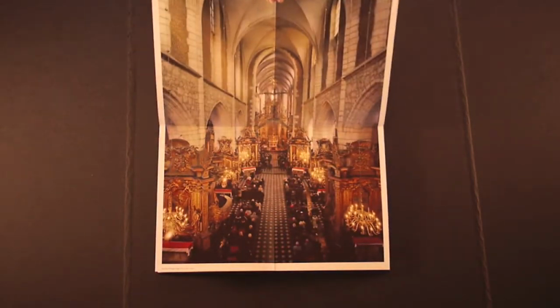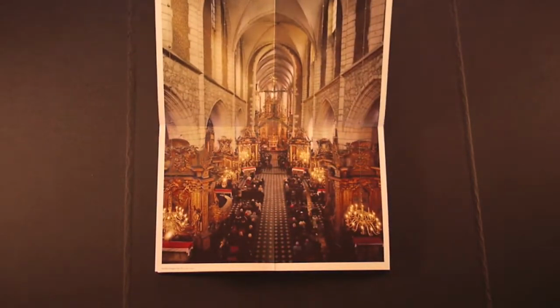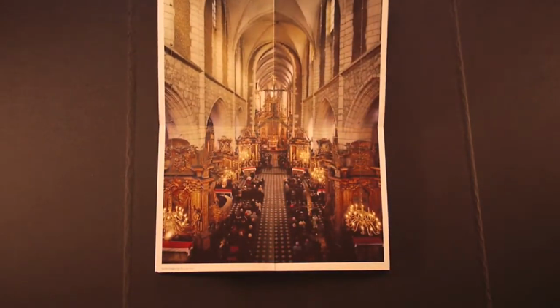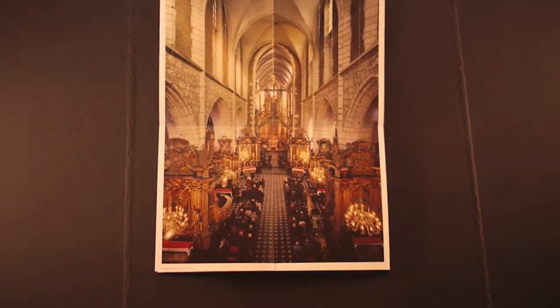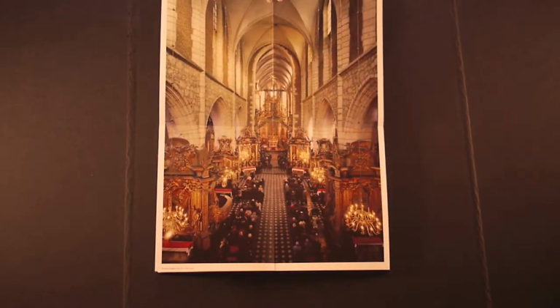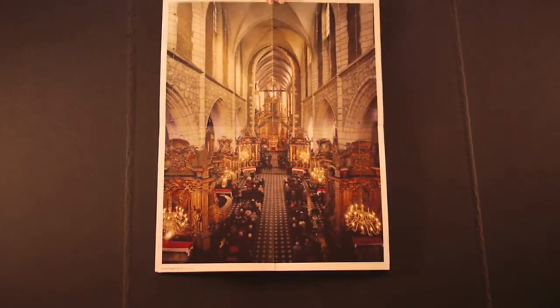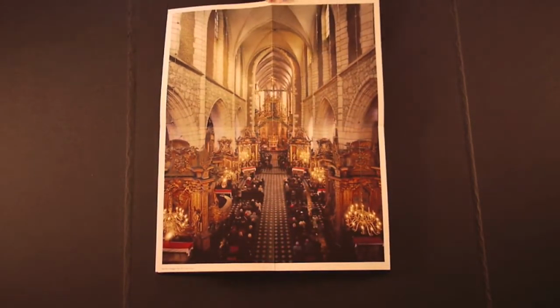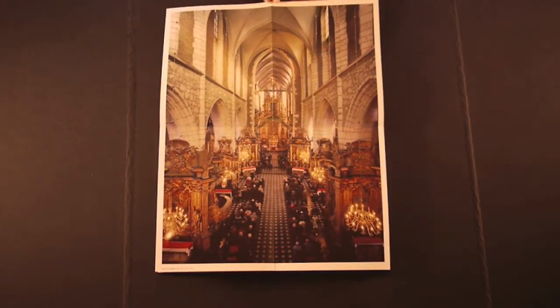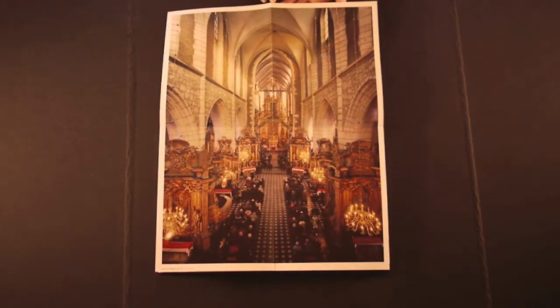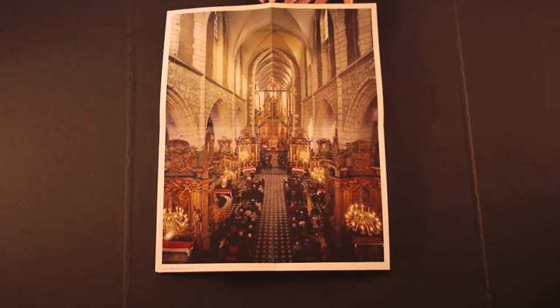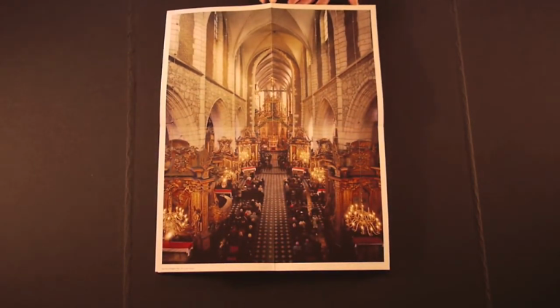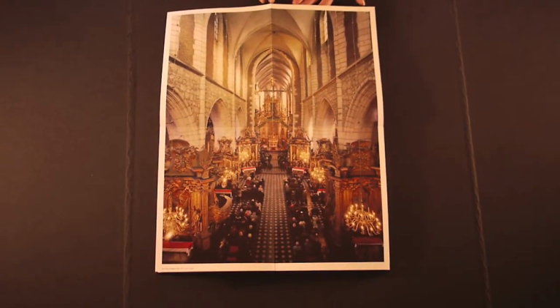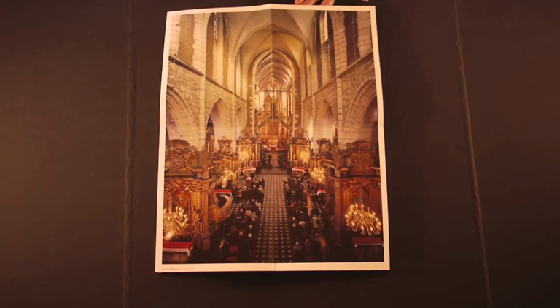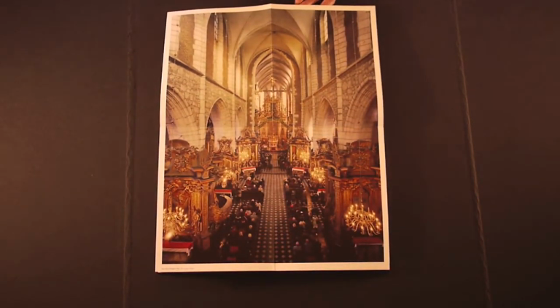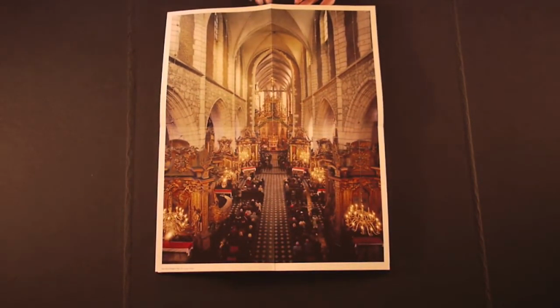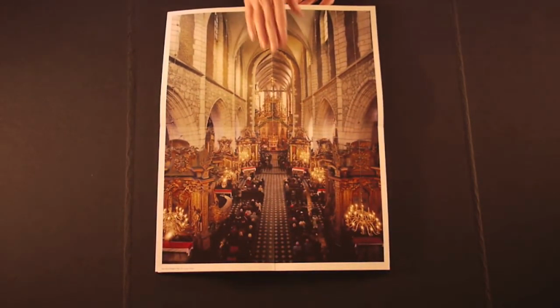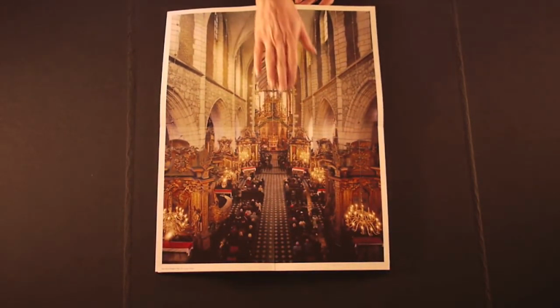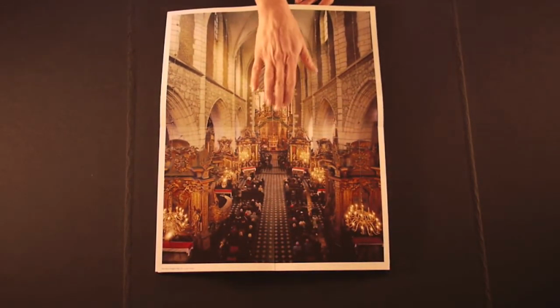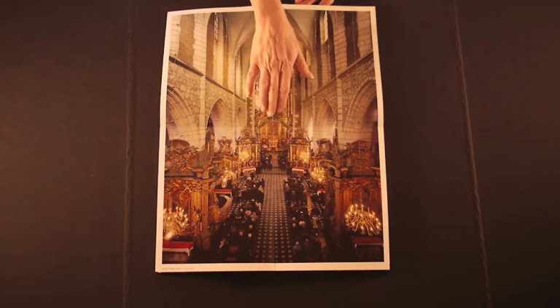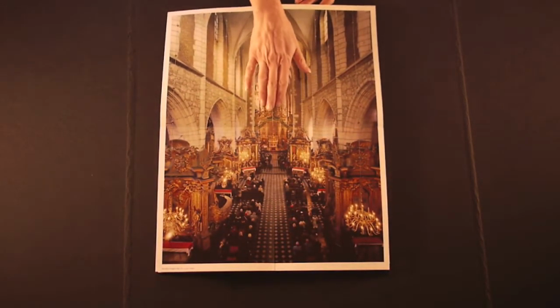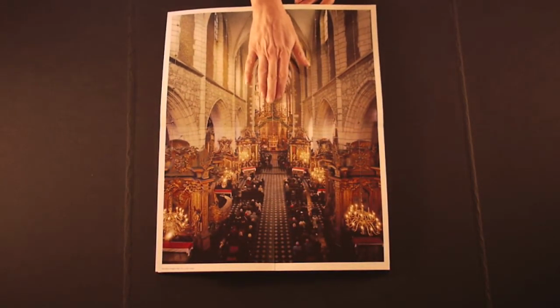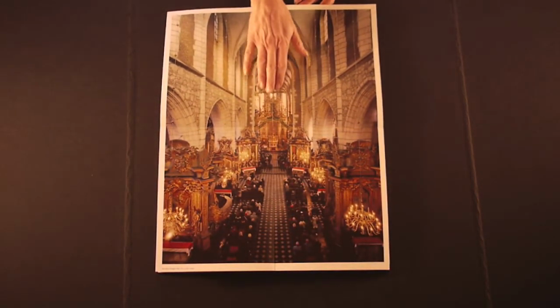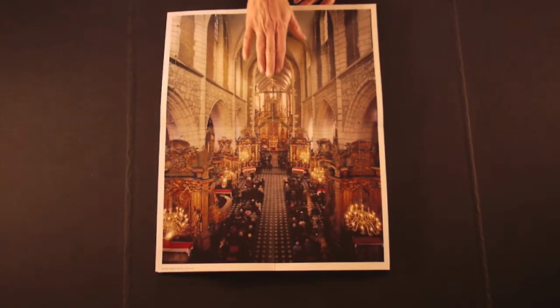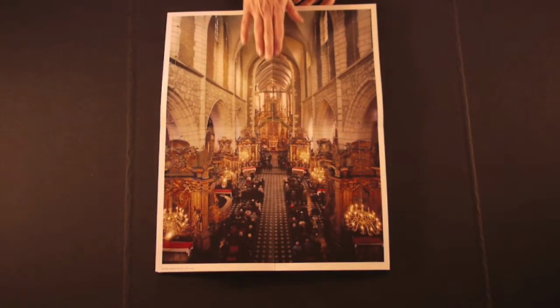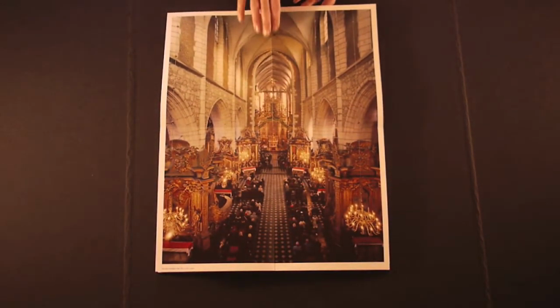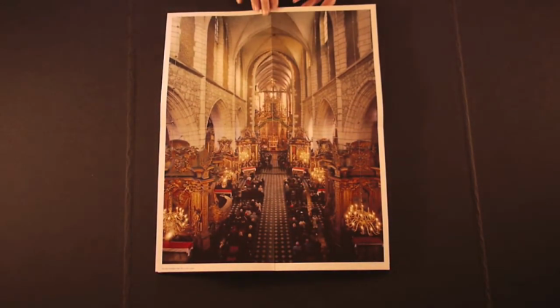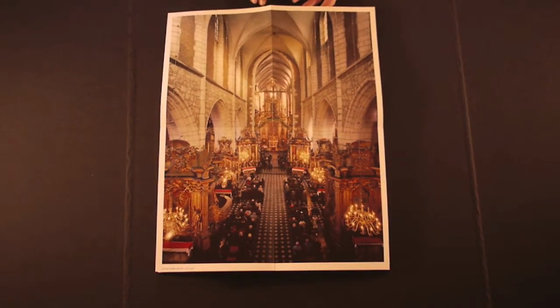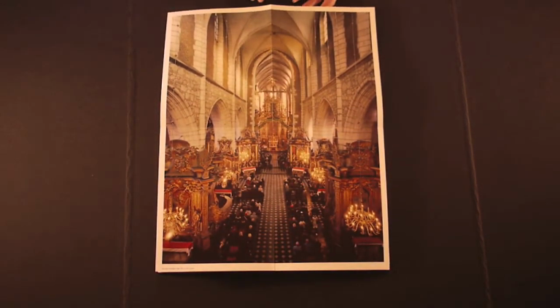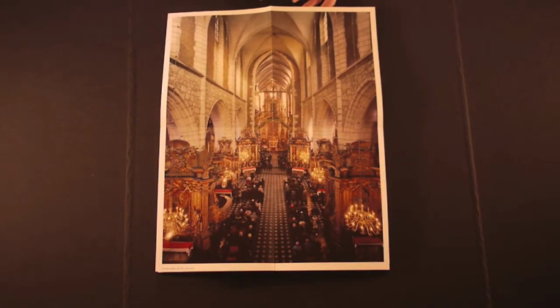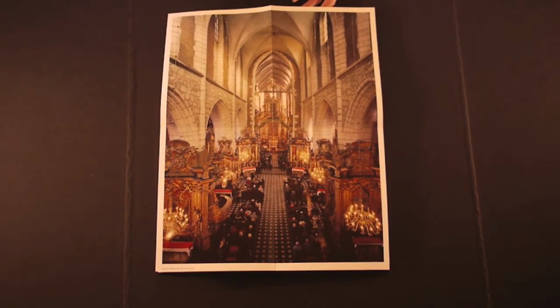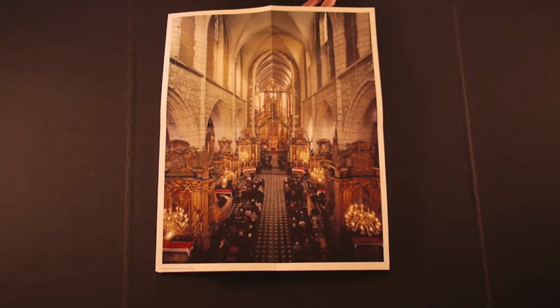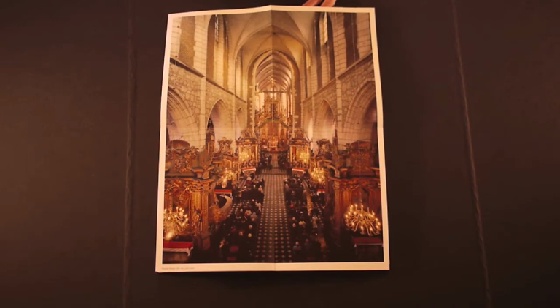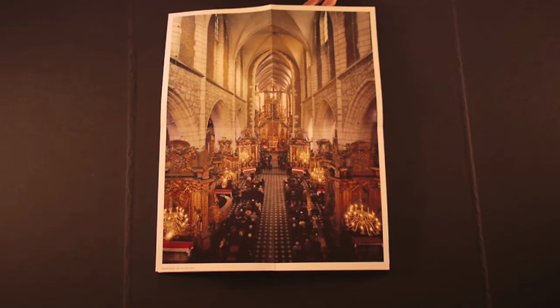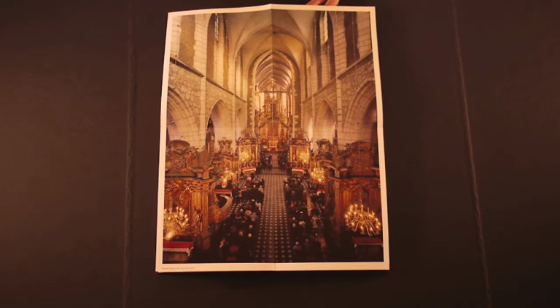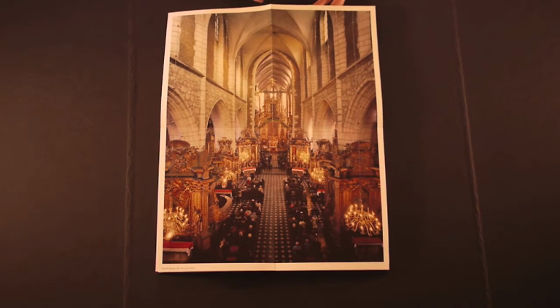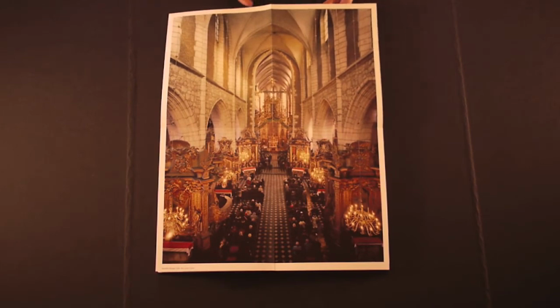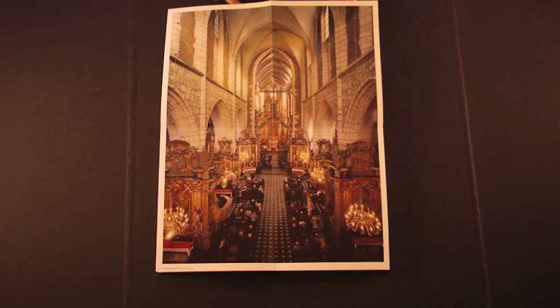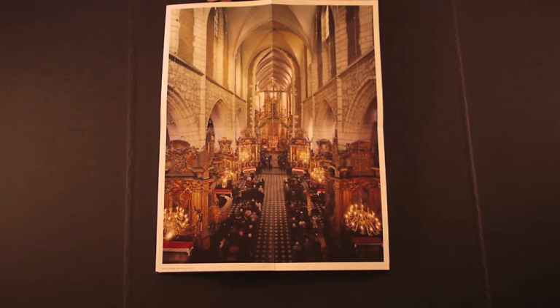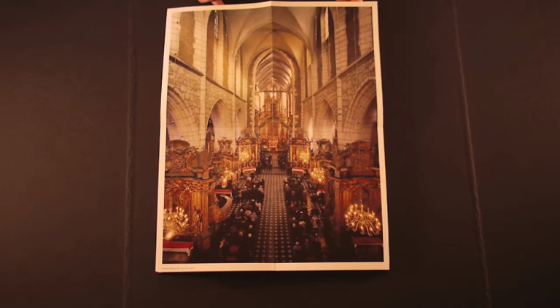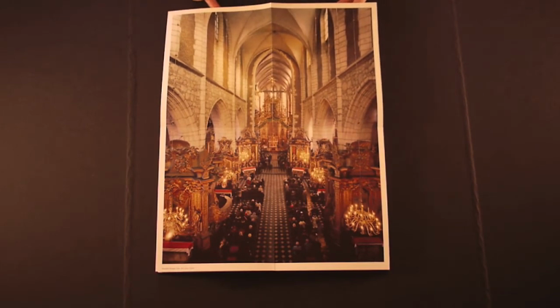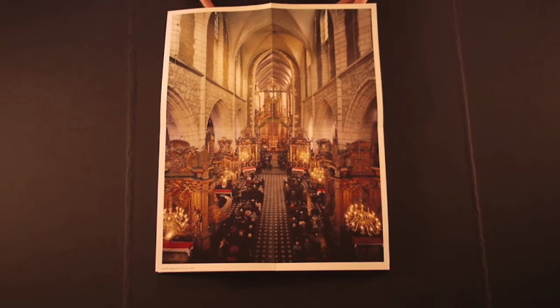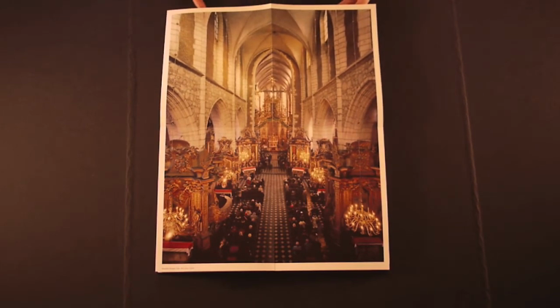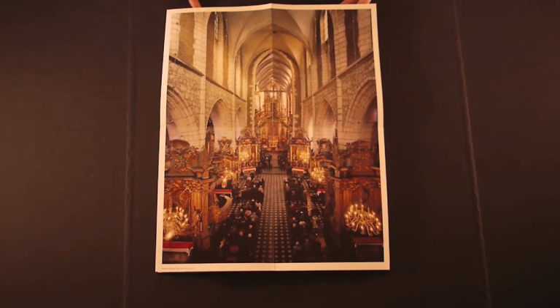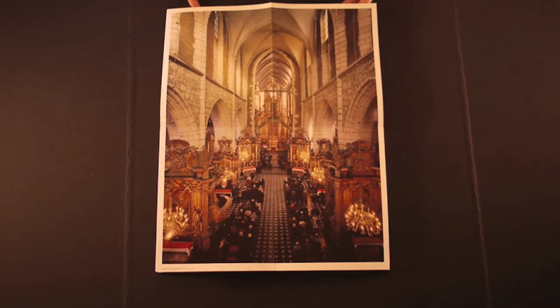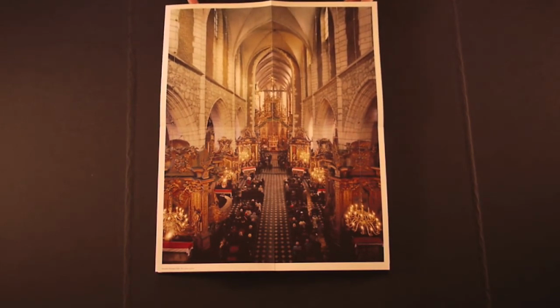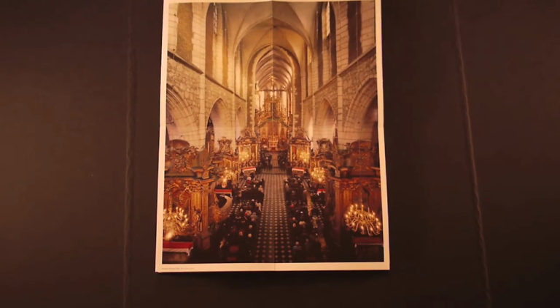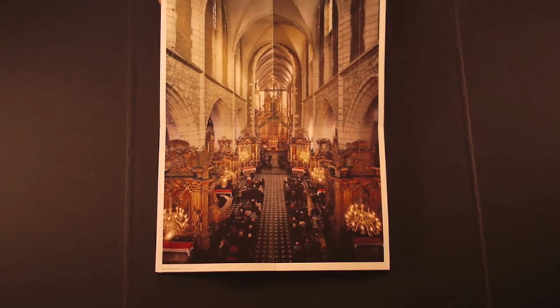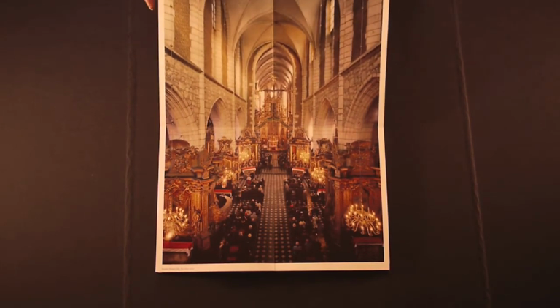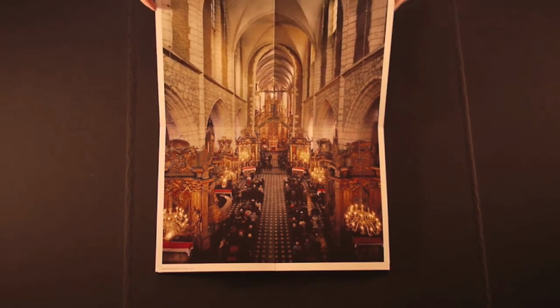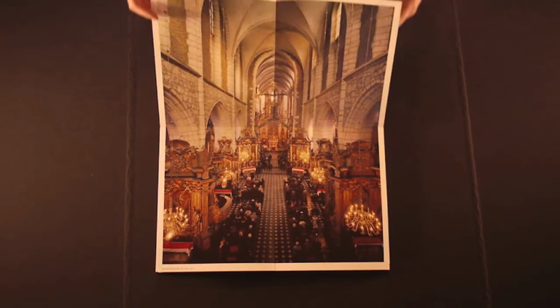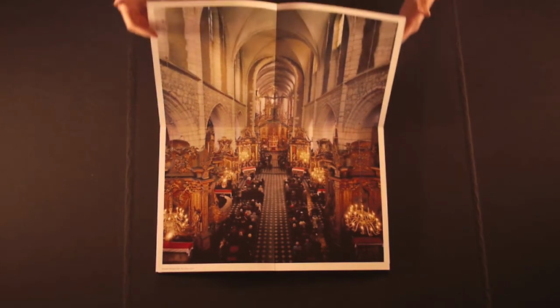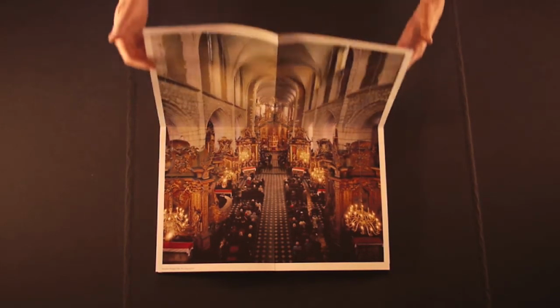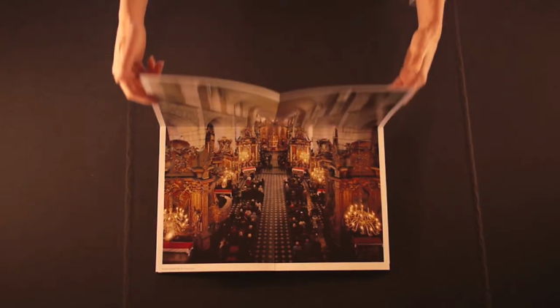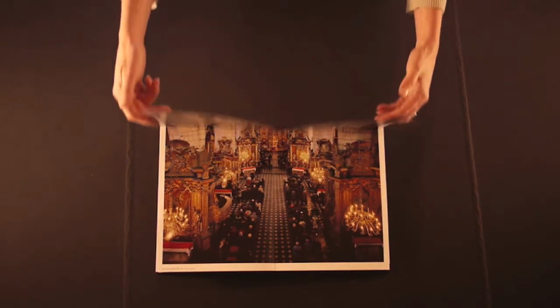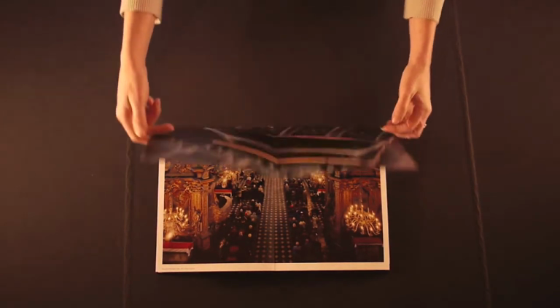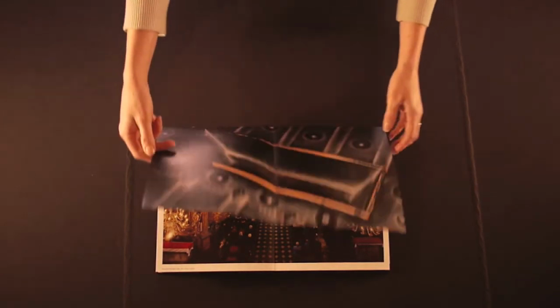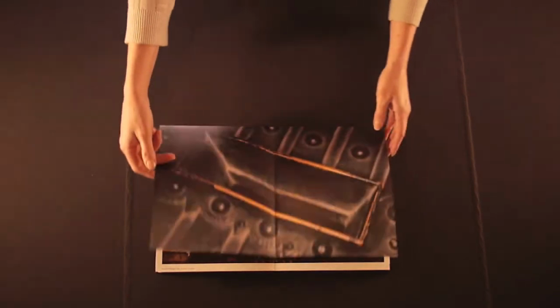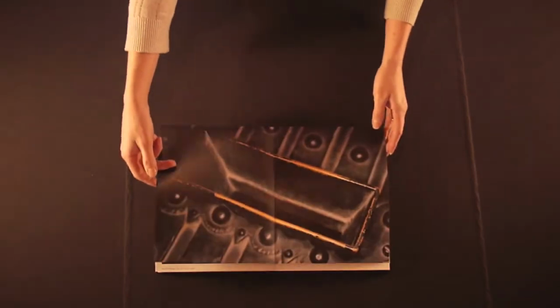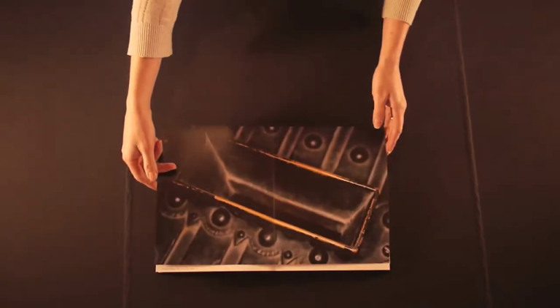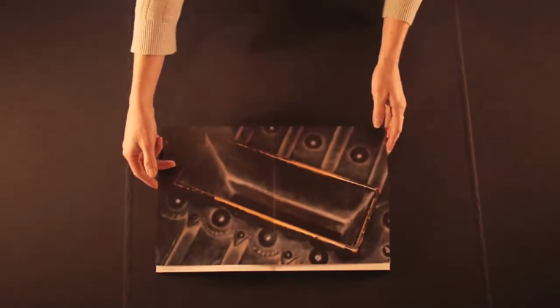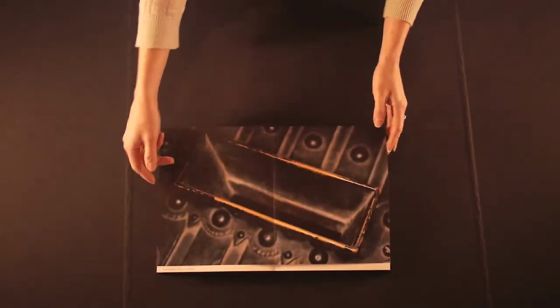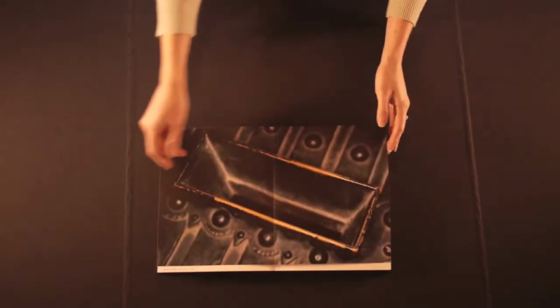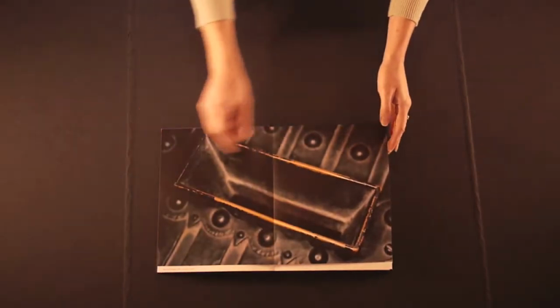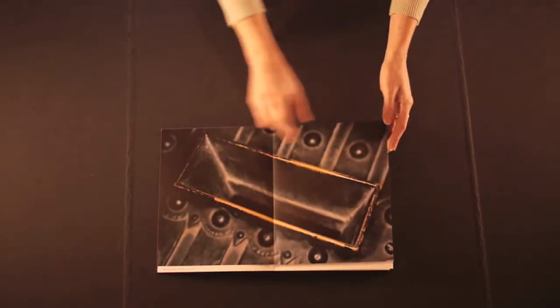All images are taken in churches in Krakow, Poland. Each church is illustrated with its offering tray and then the grand interior.